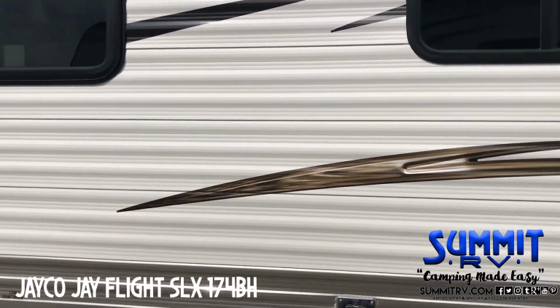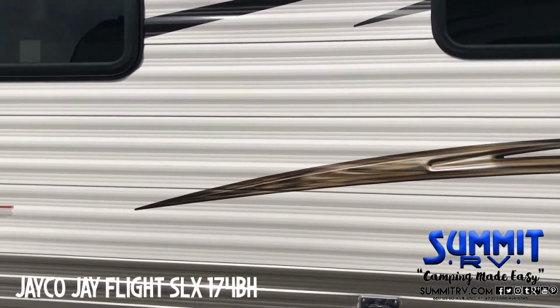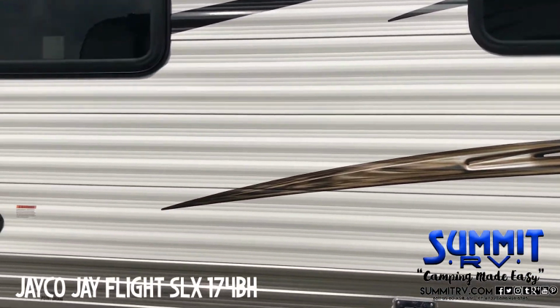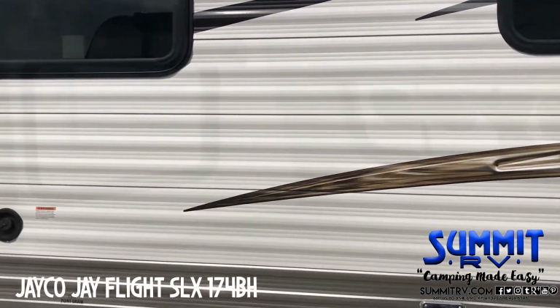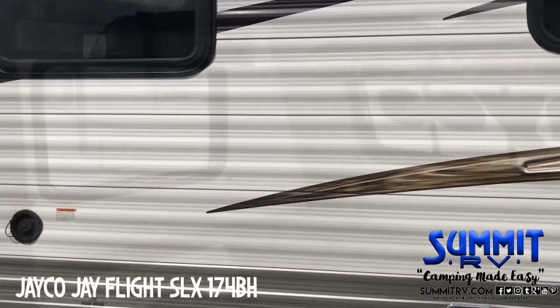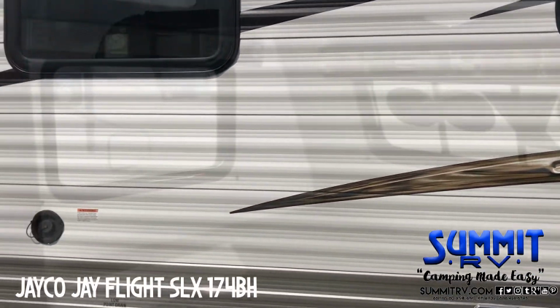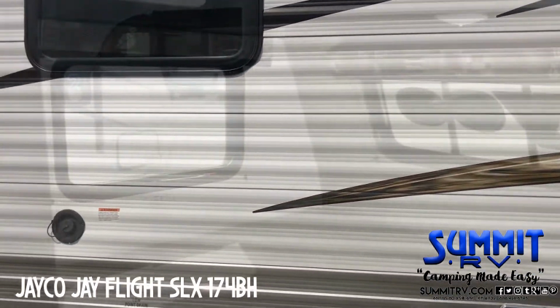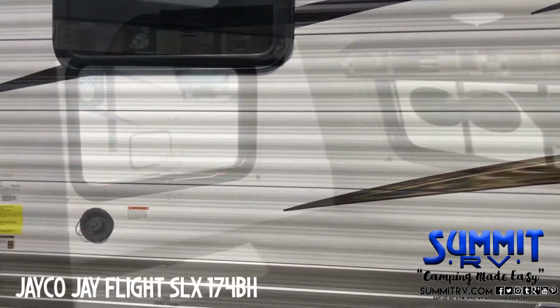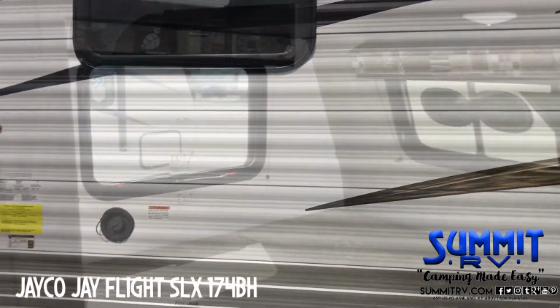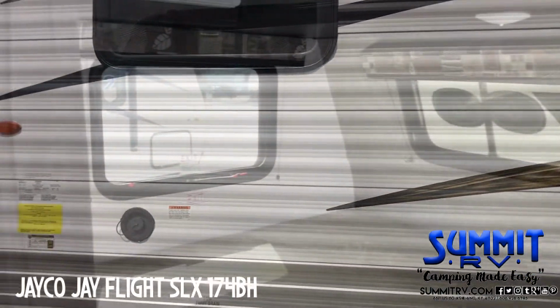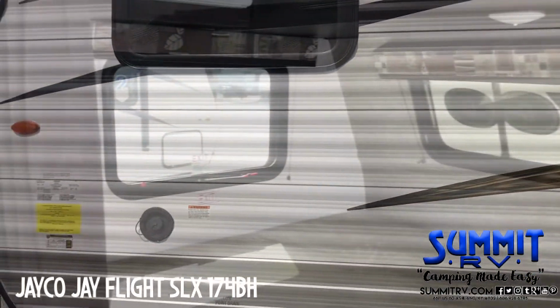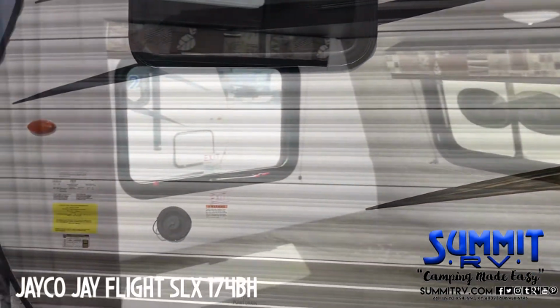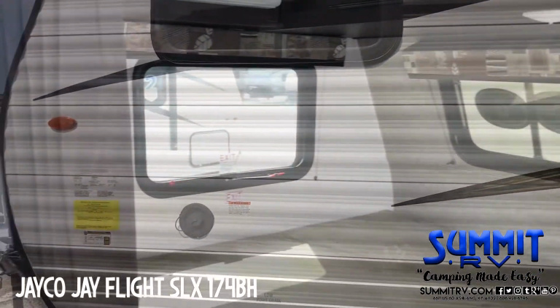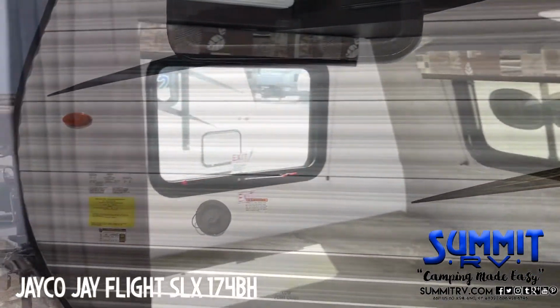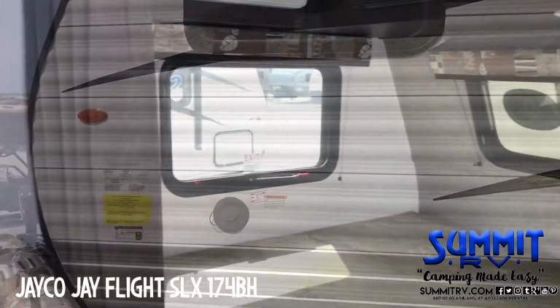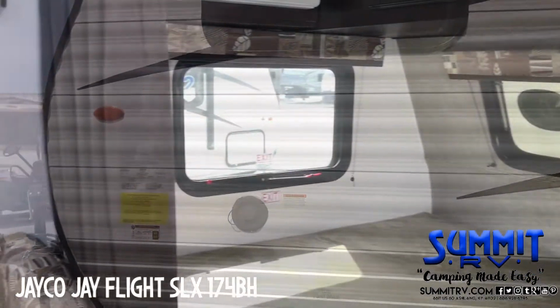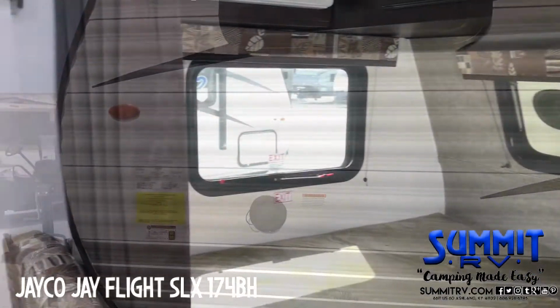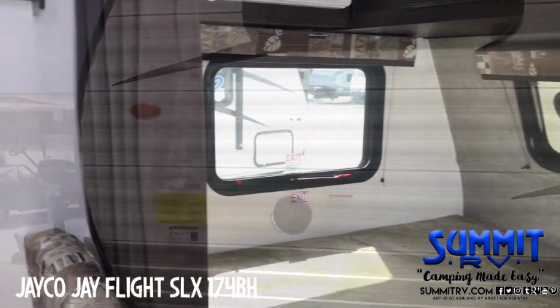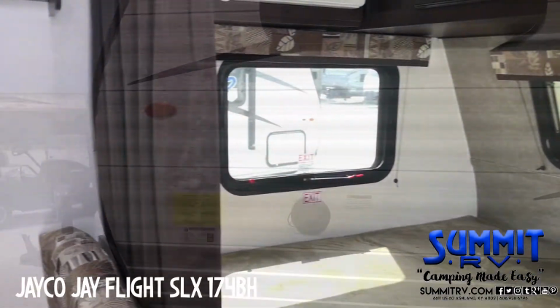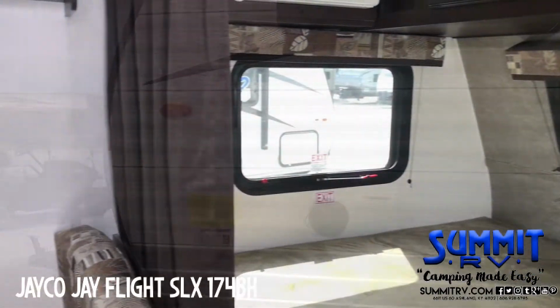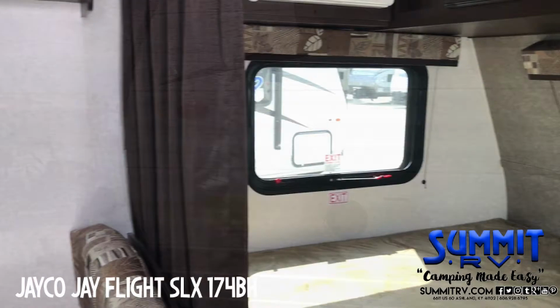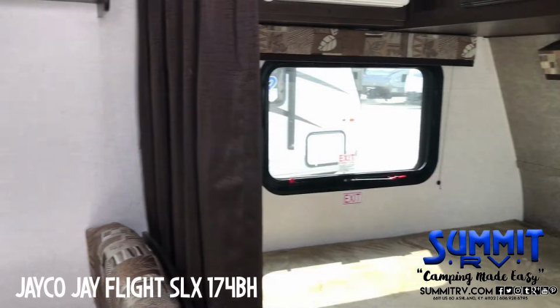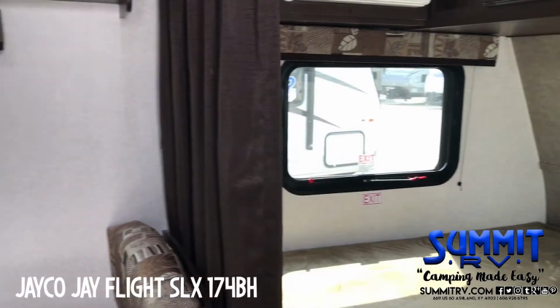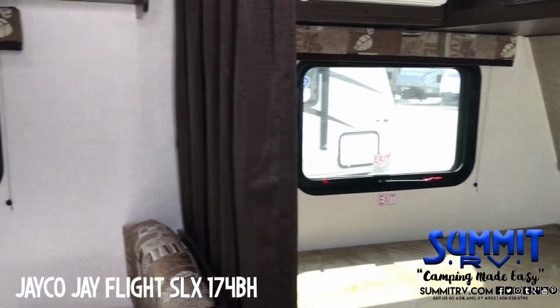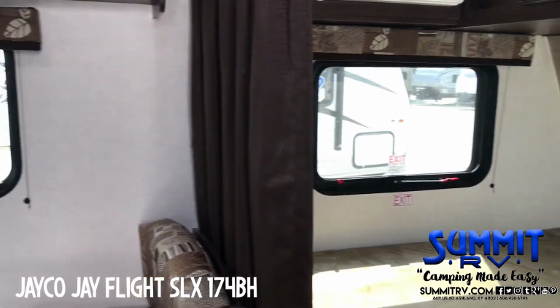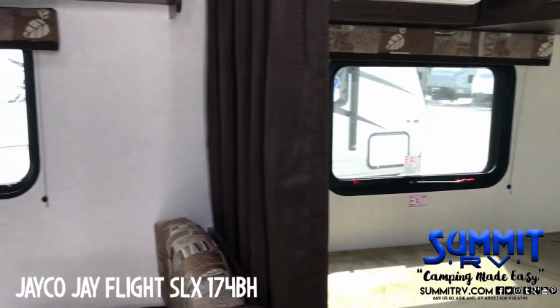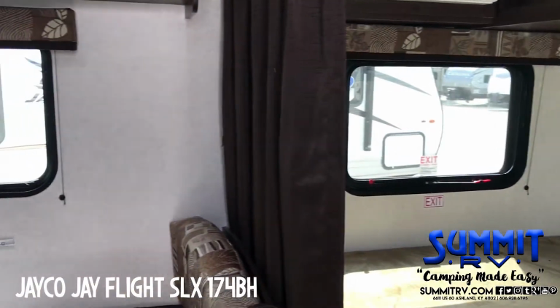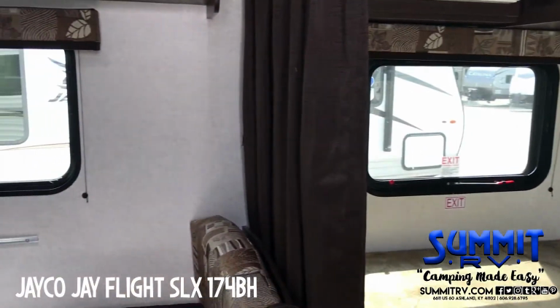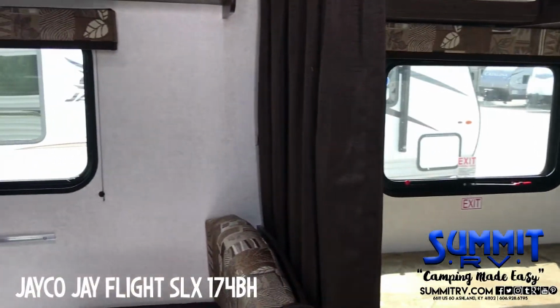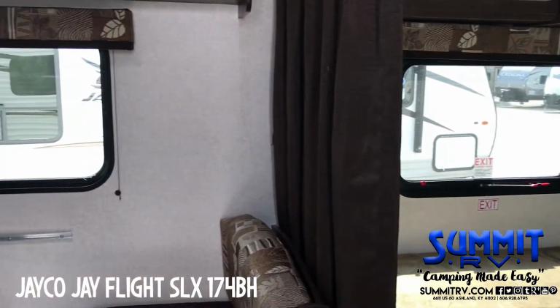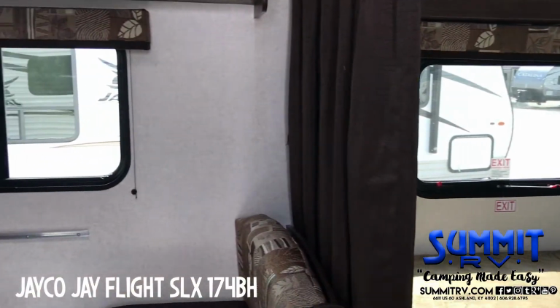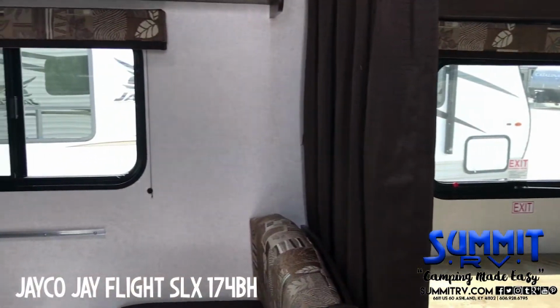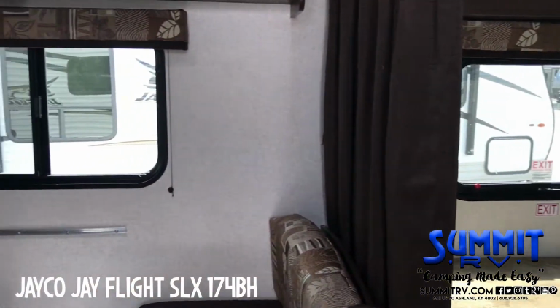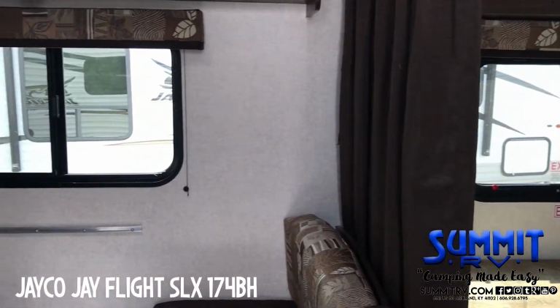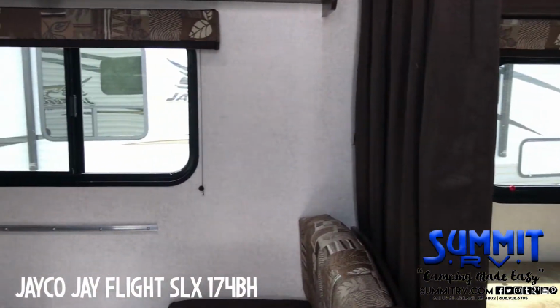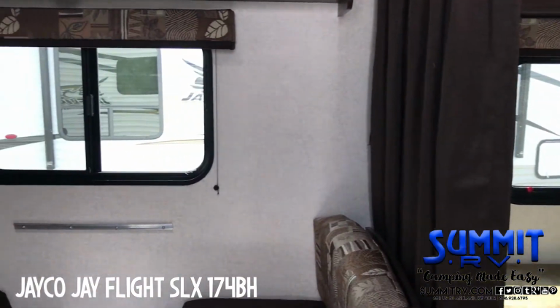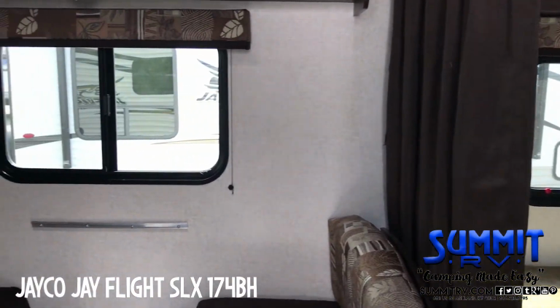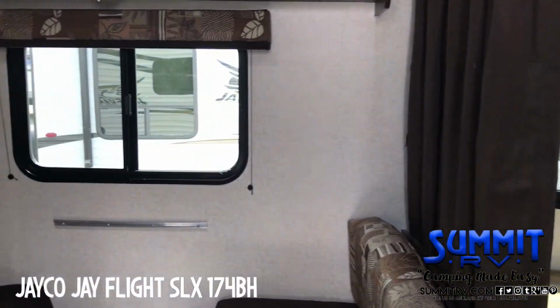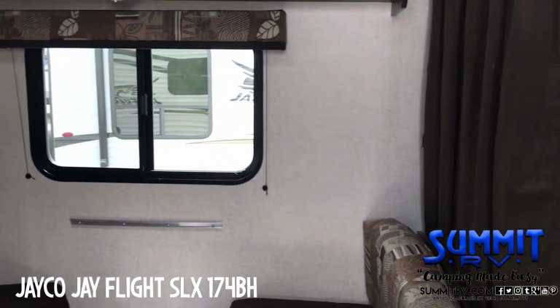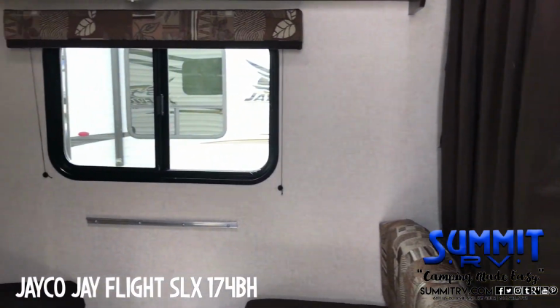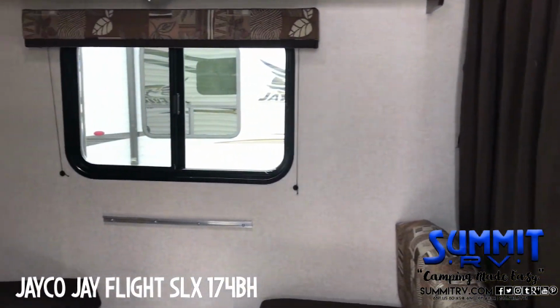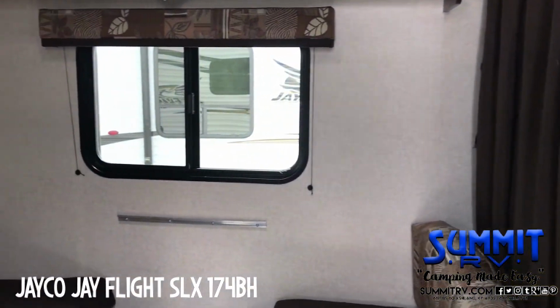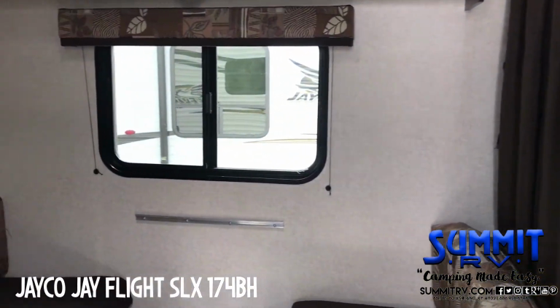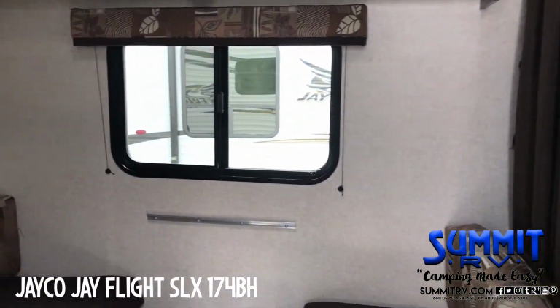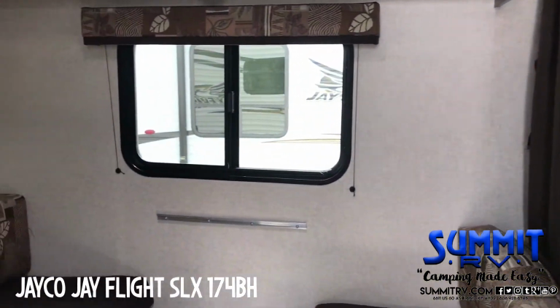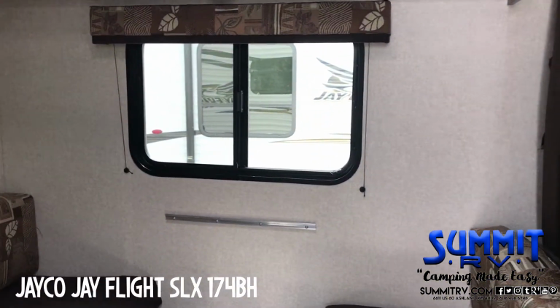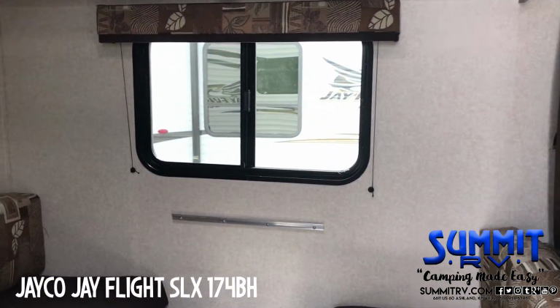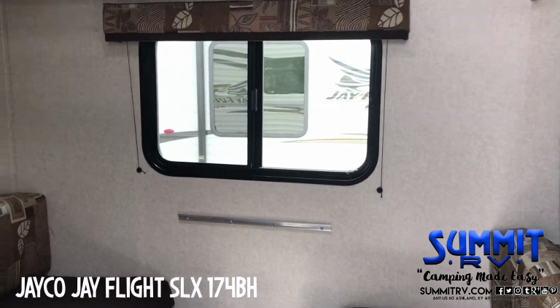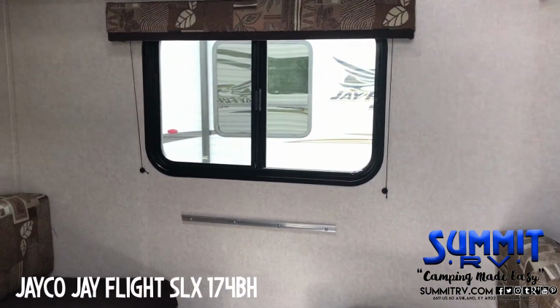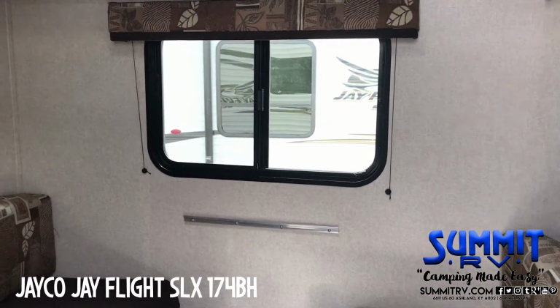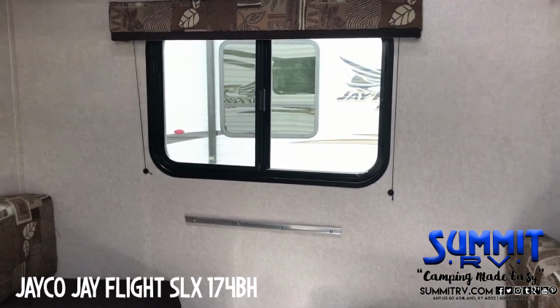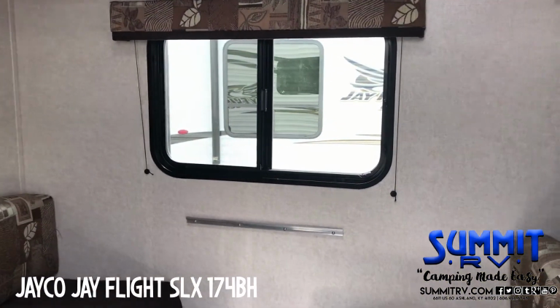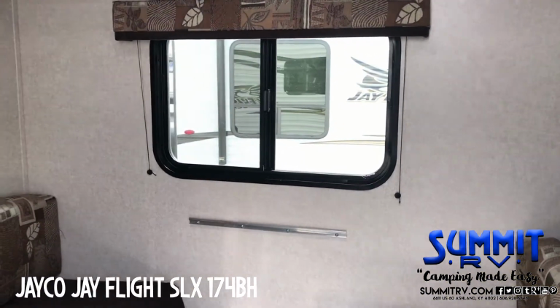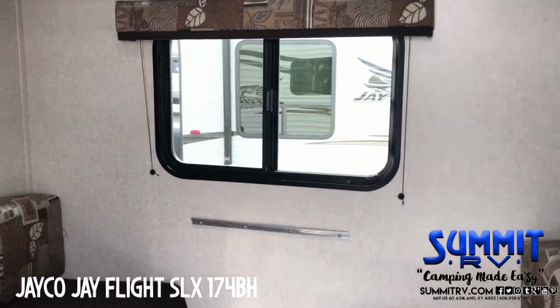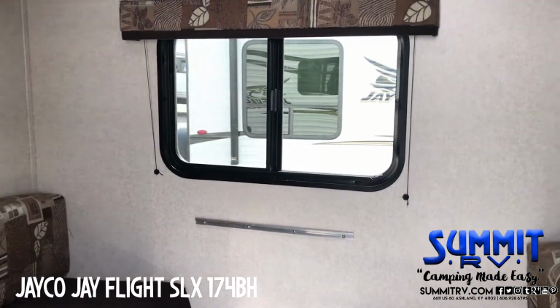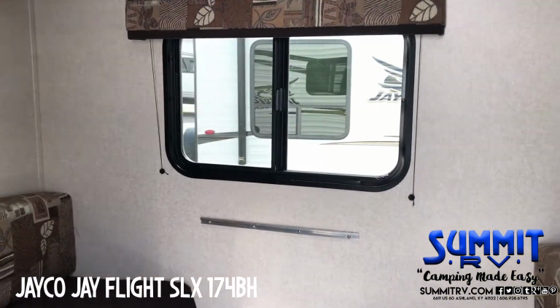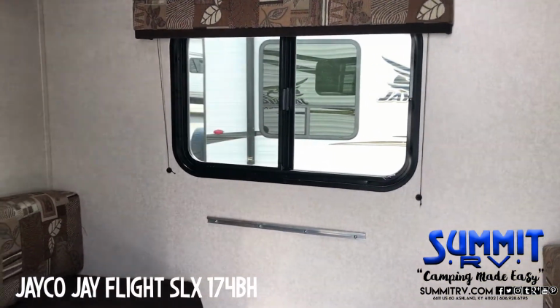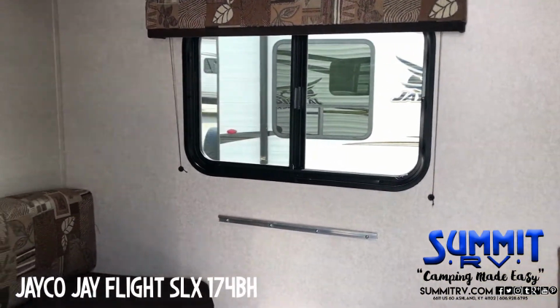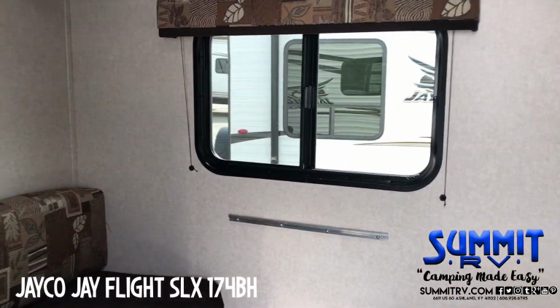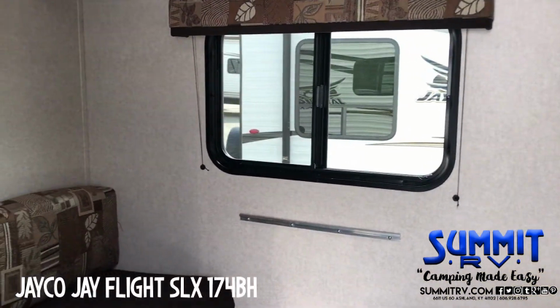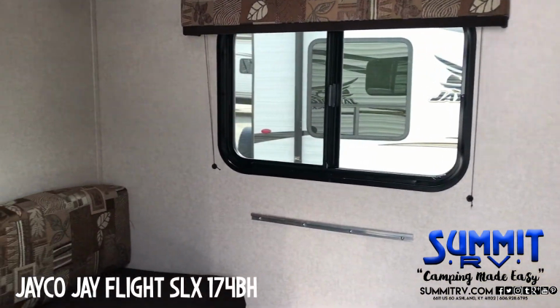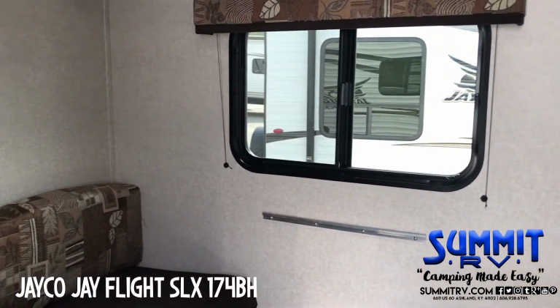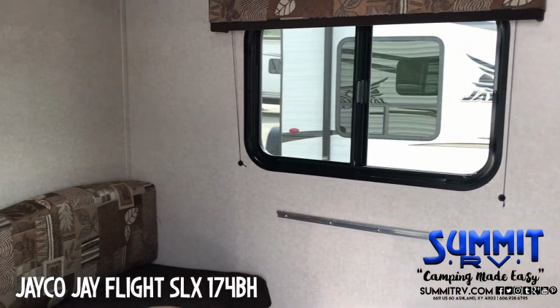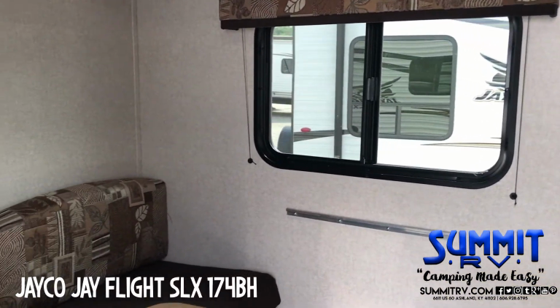Summit RV, camping made easy. Summit RV Vacation Fund.